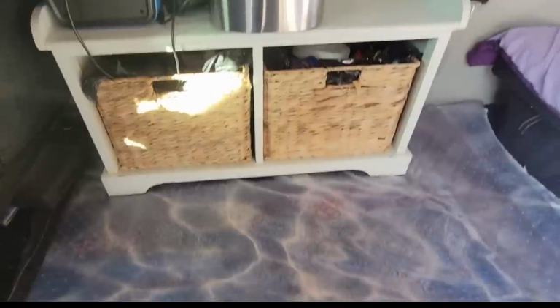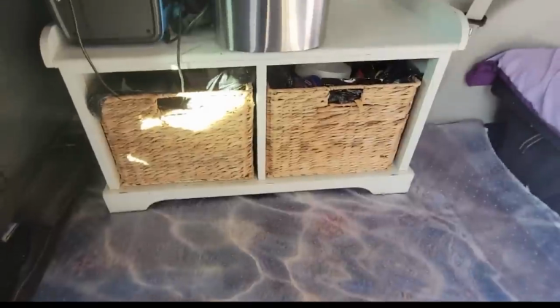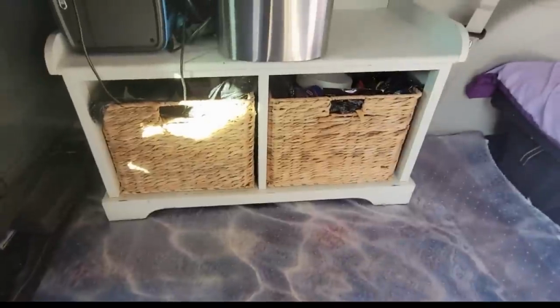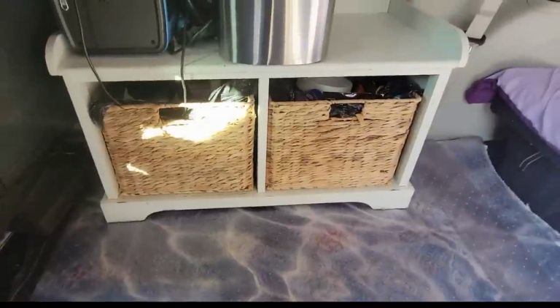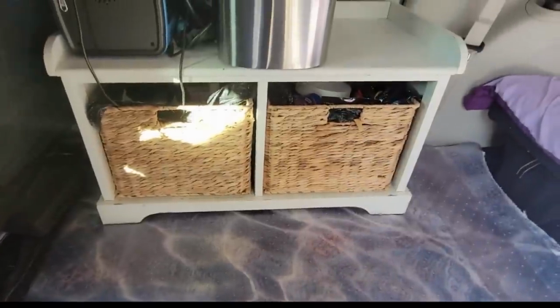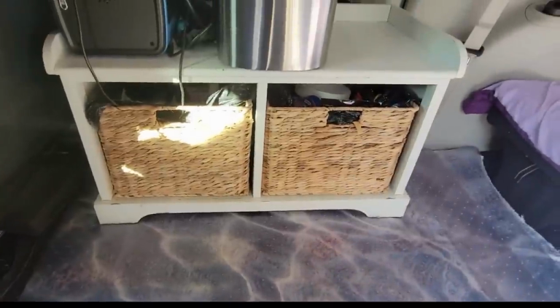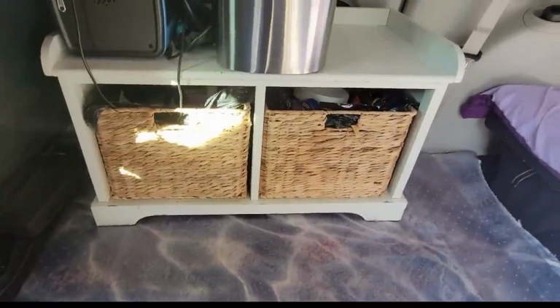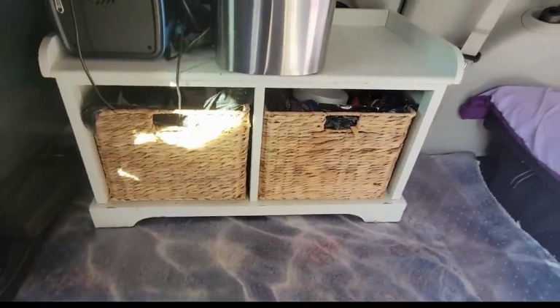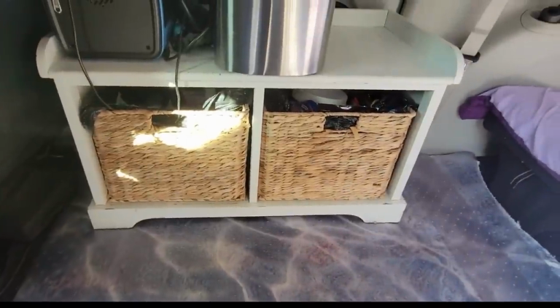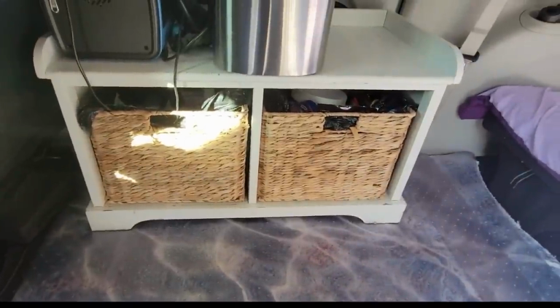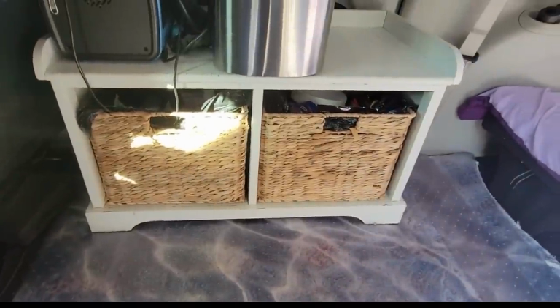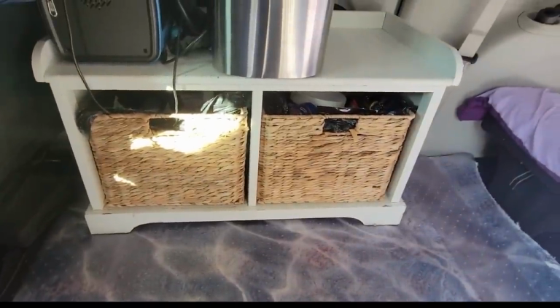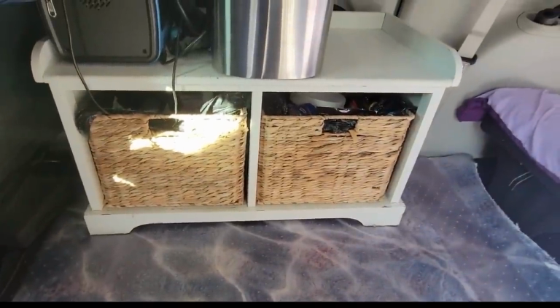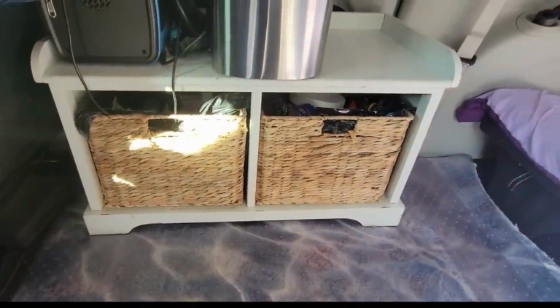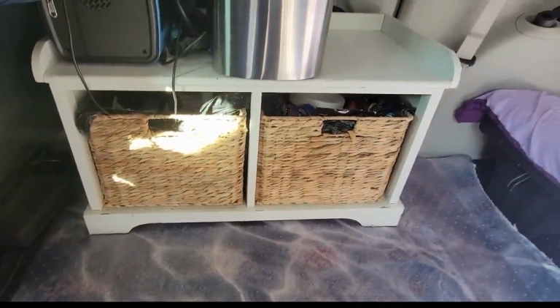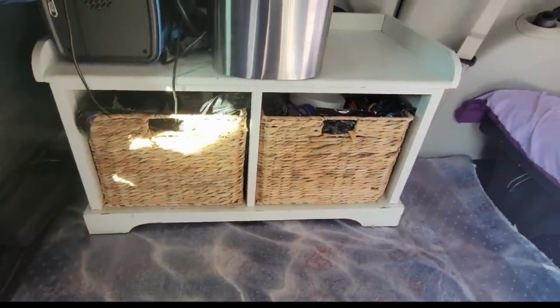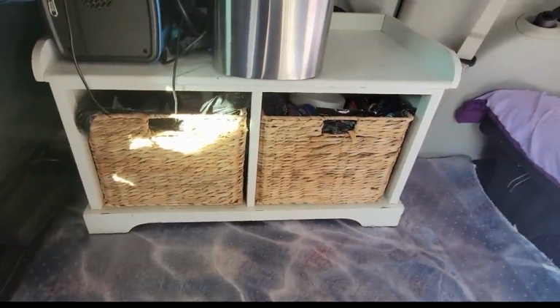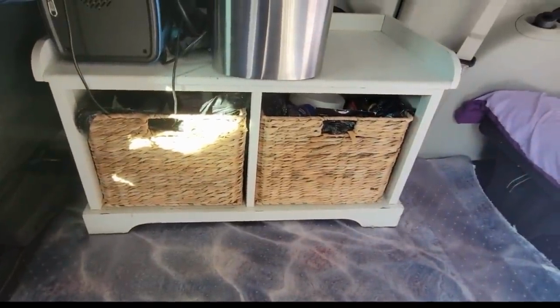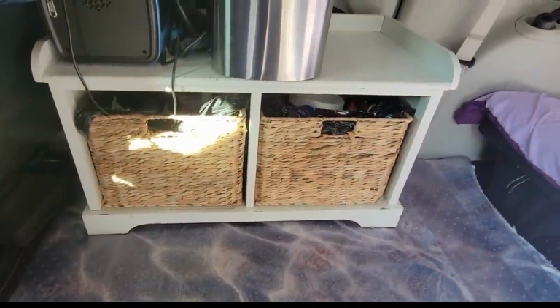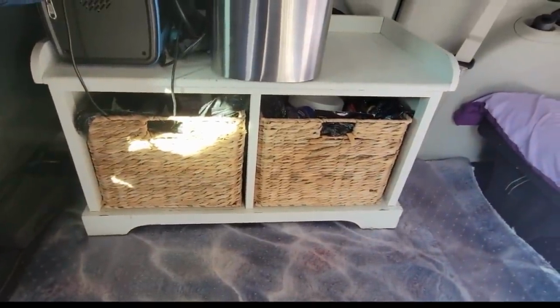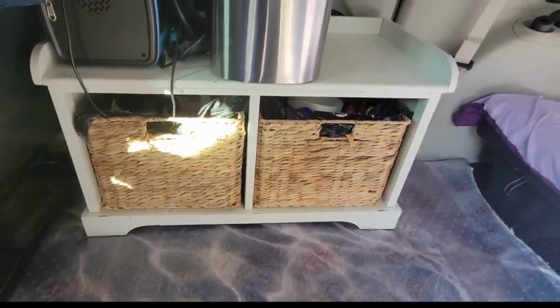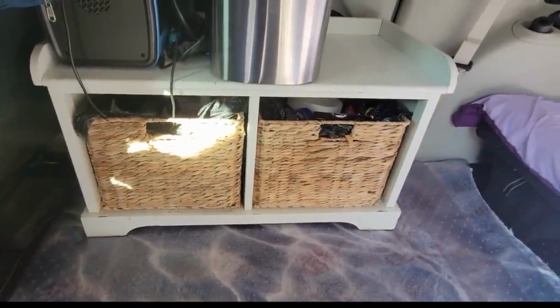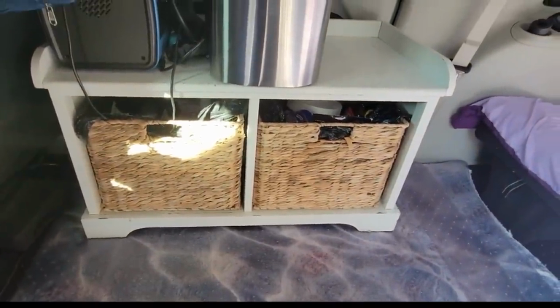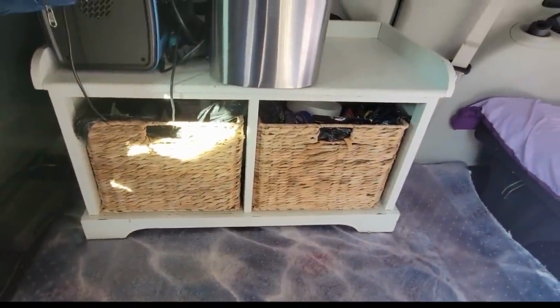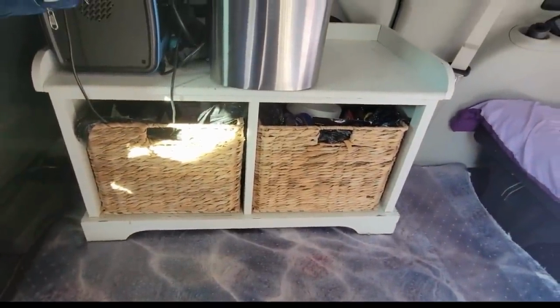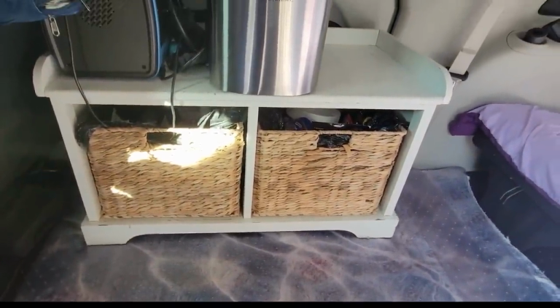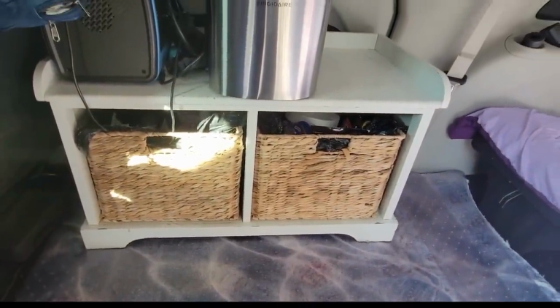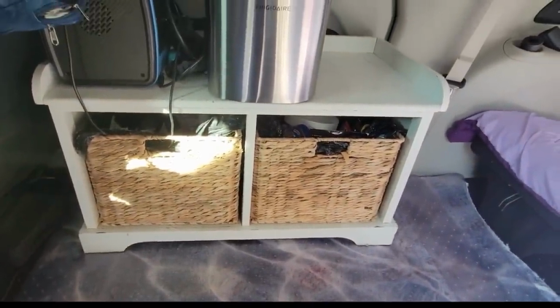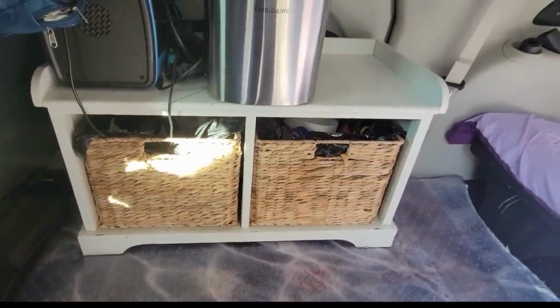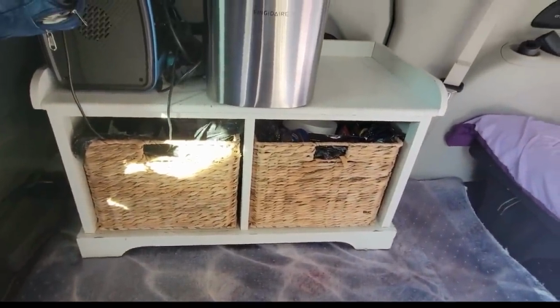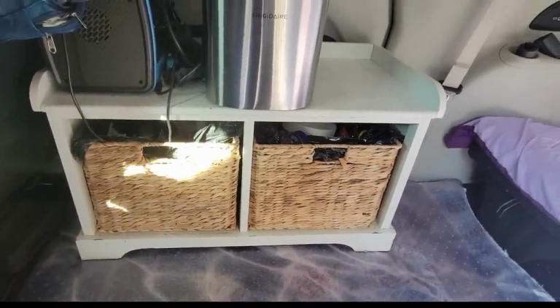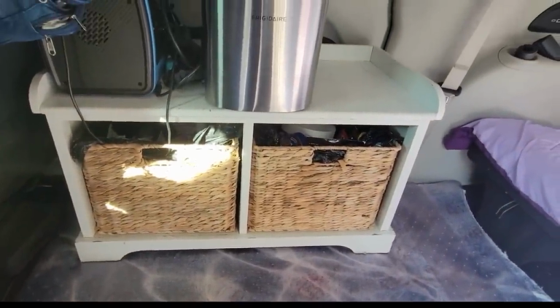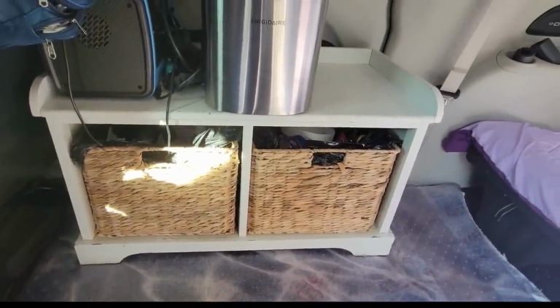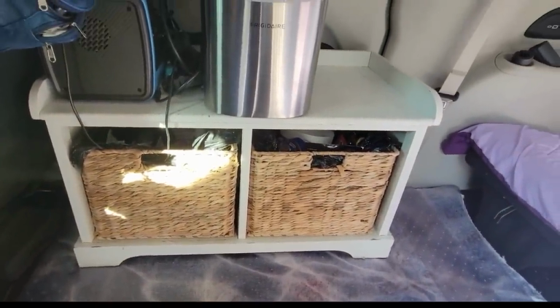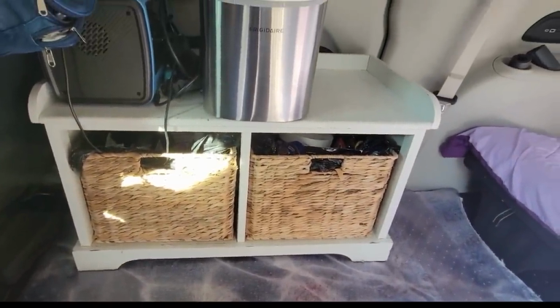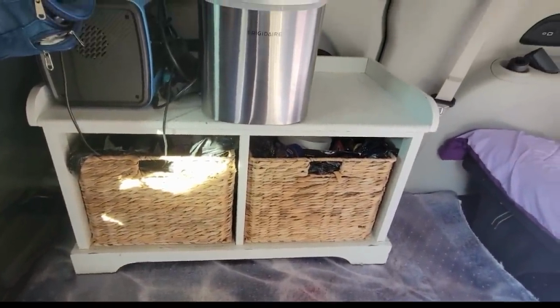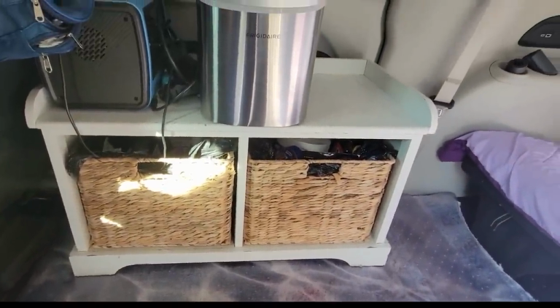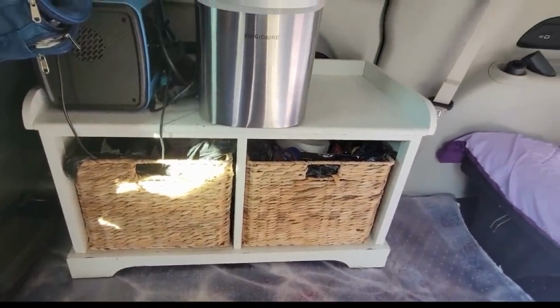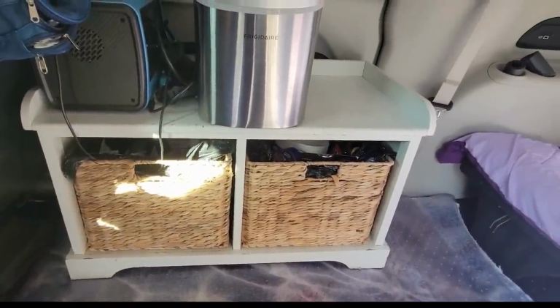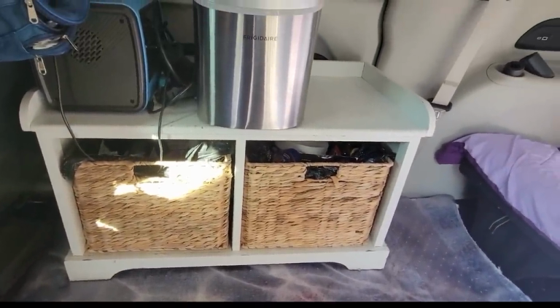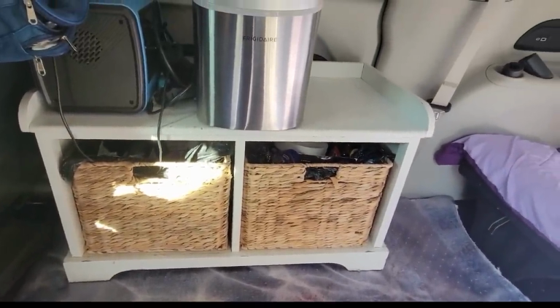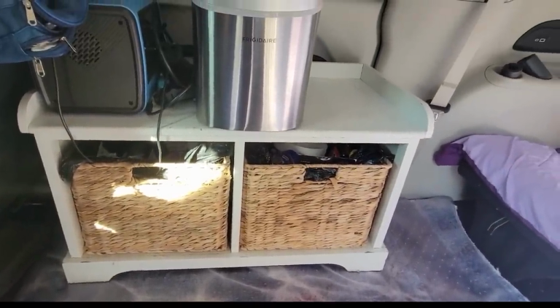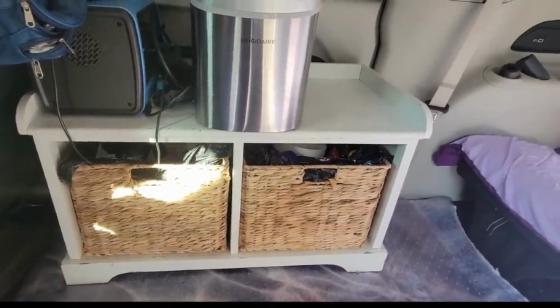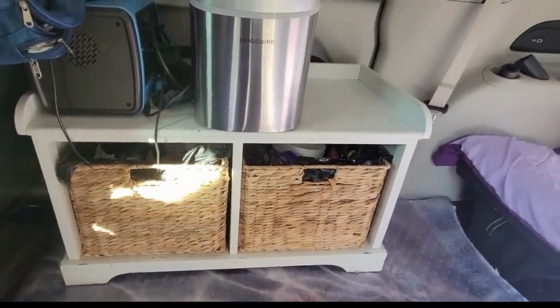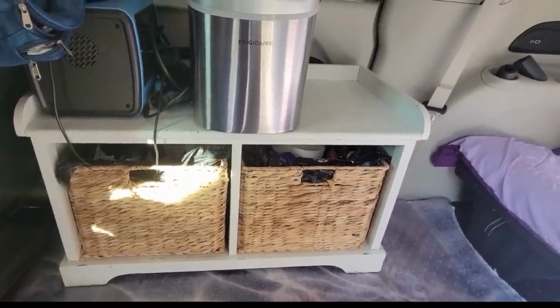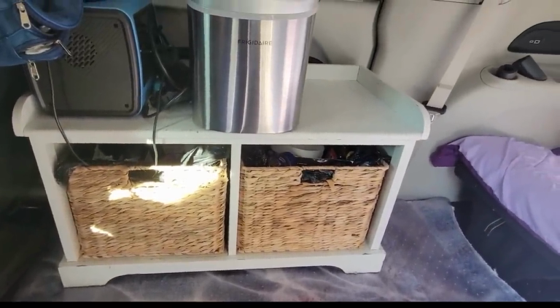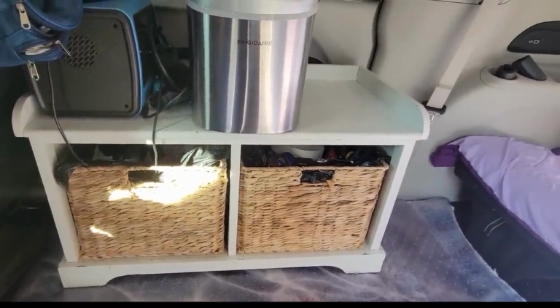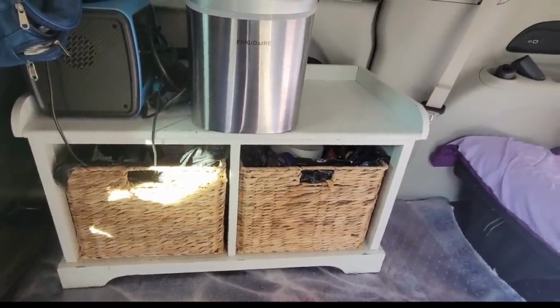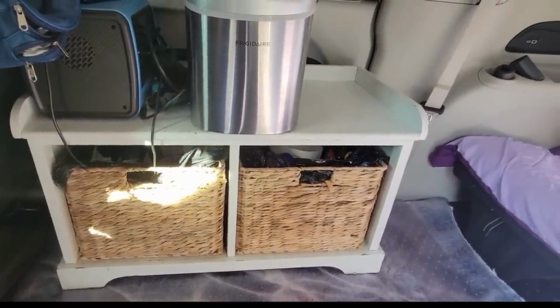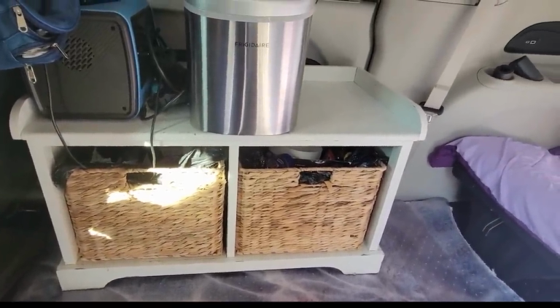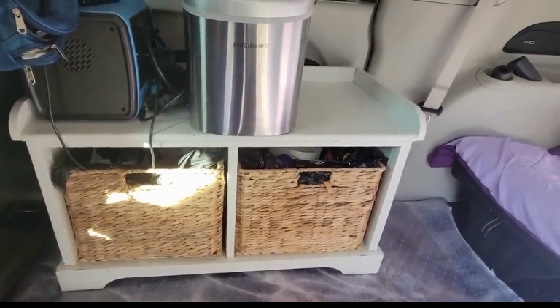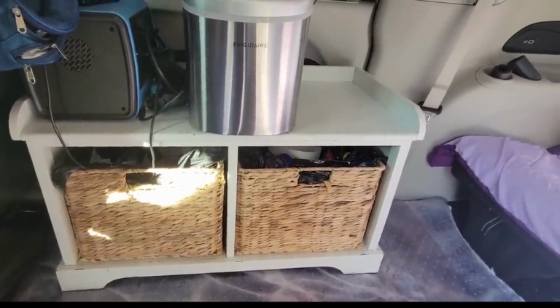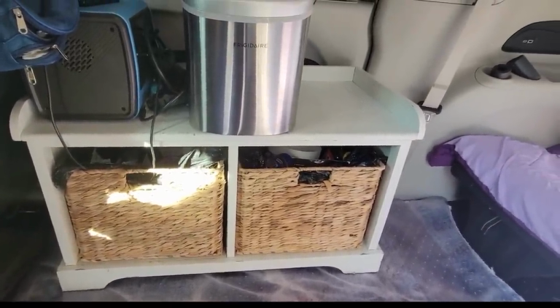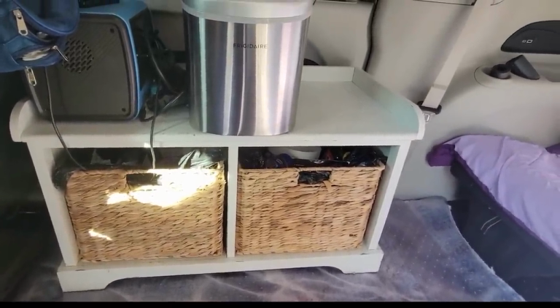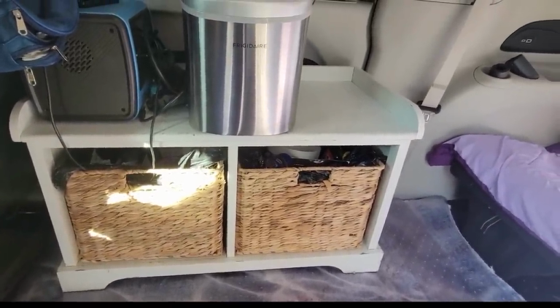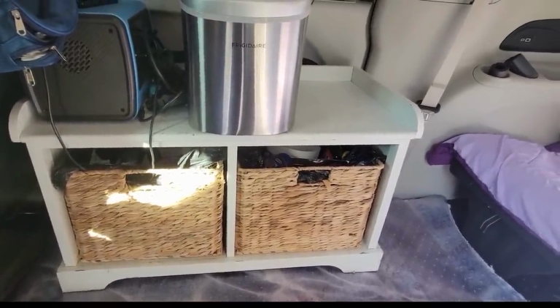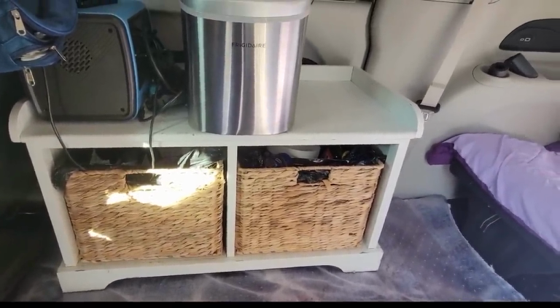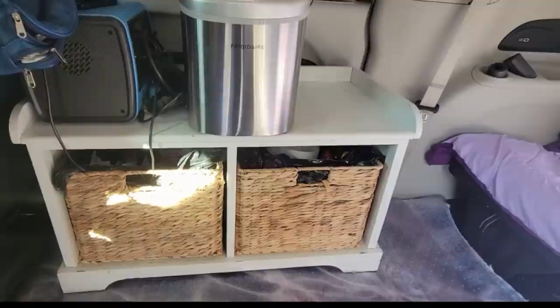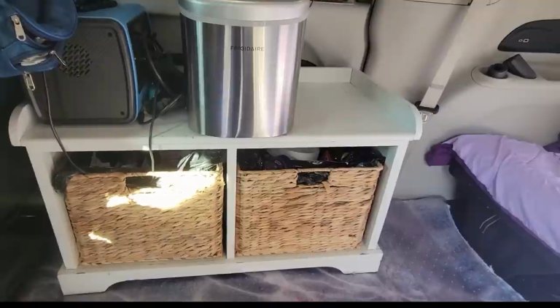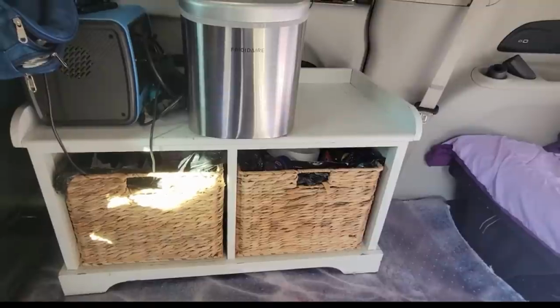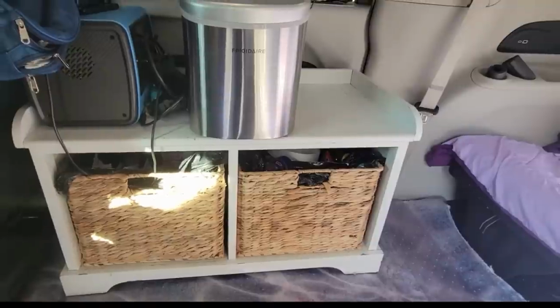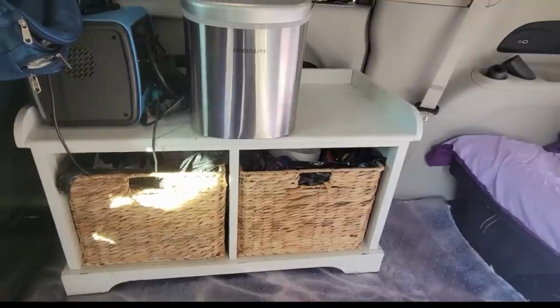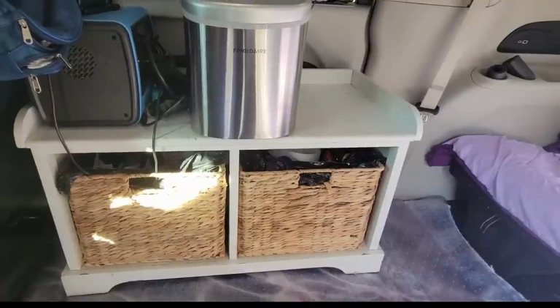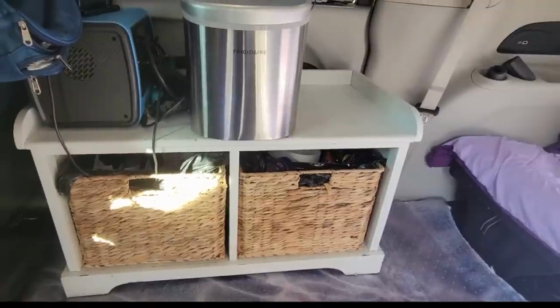This I had in the back — had it out the back hatch and called it my kitchen. Now it's in my living room.